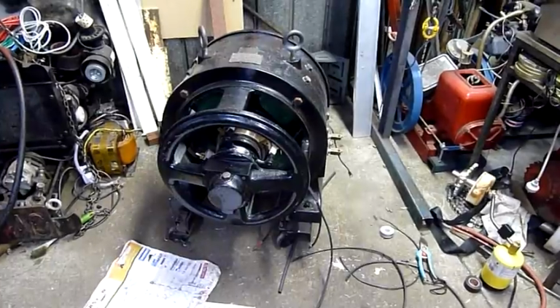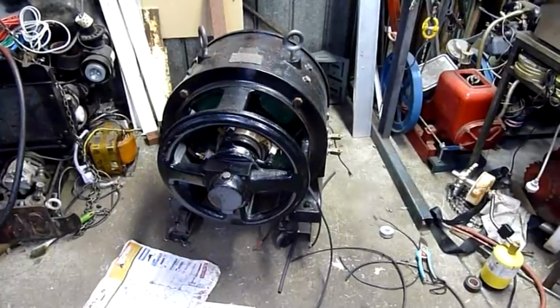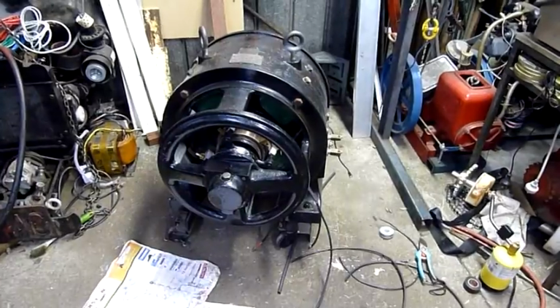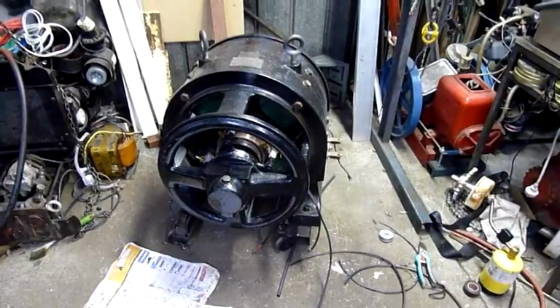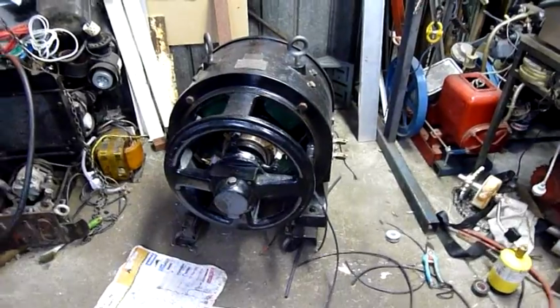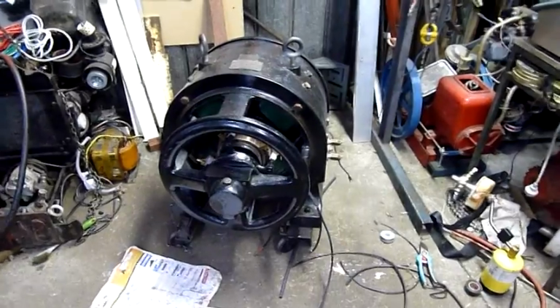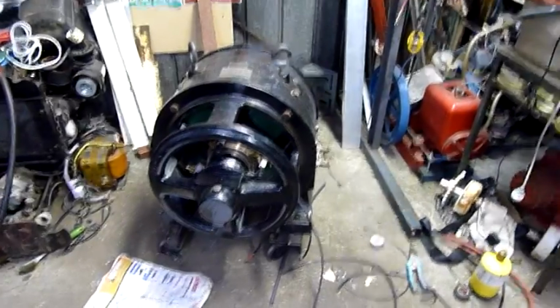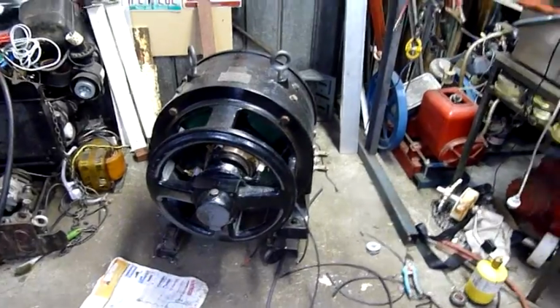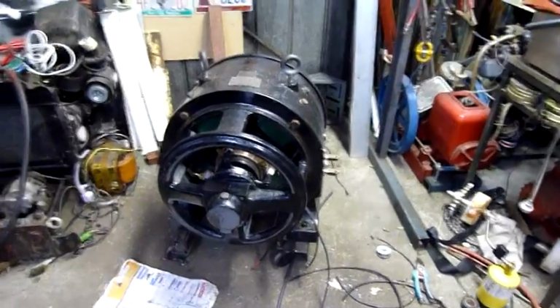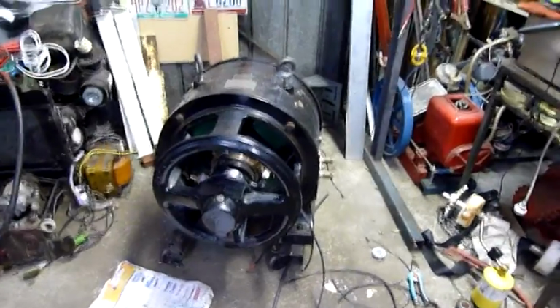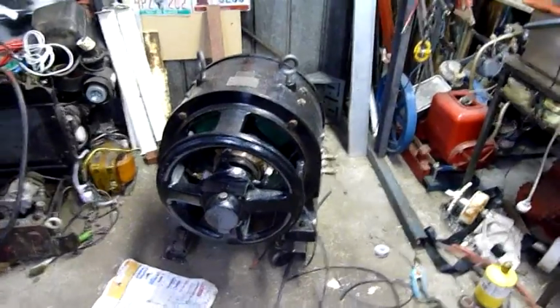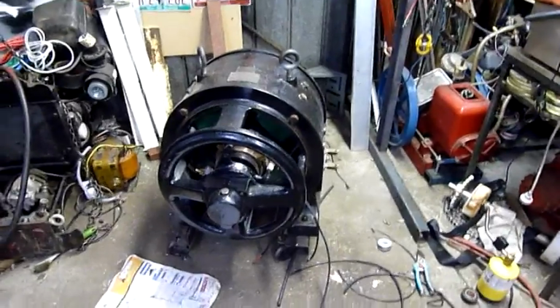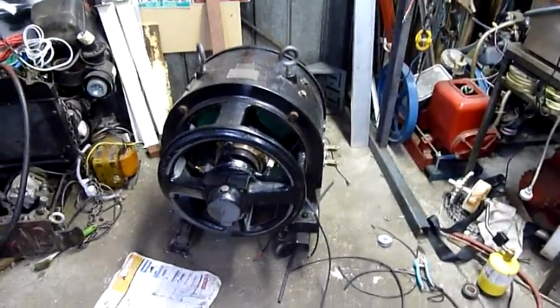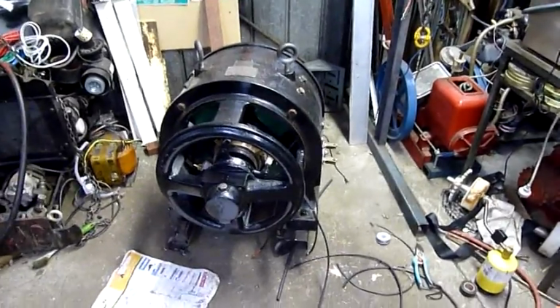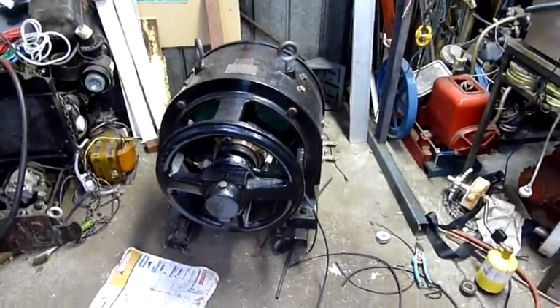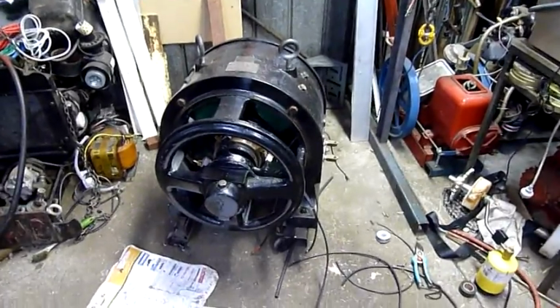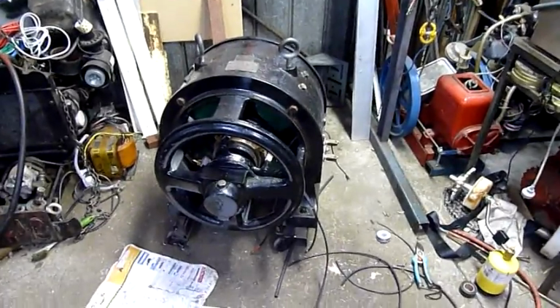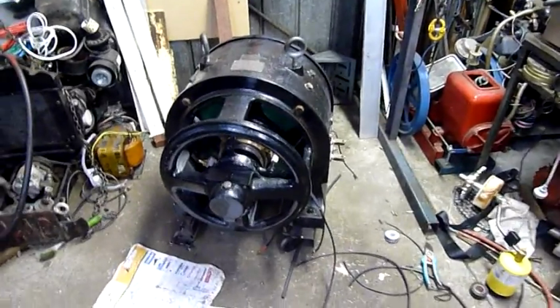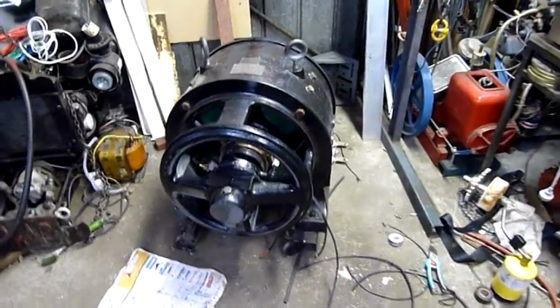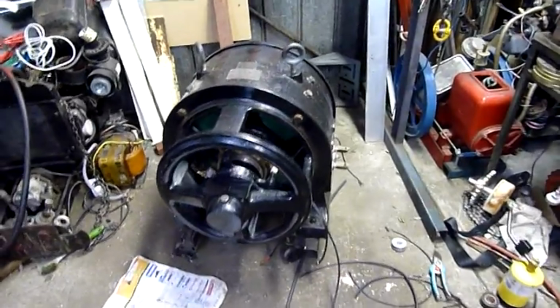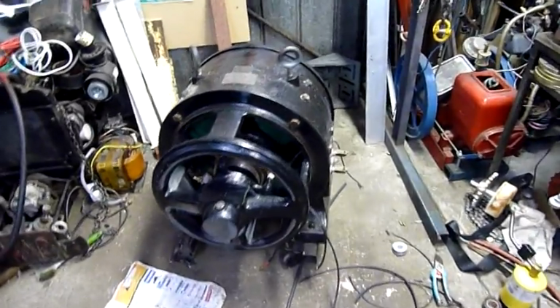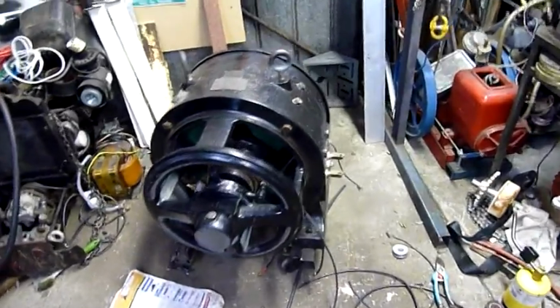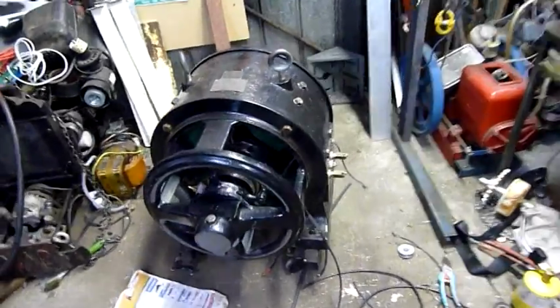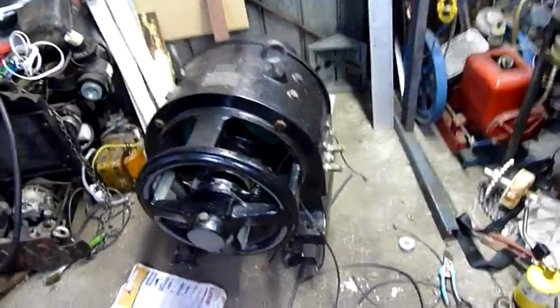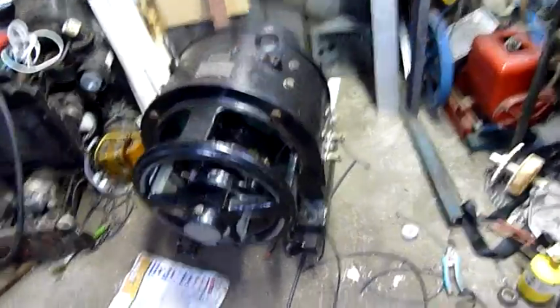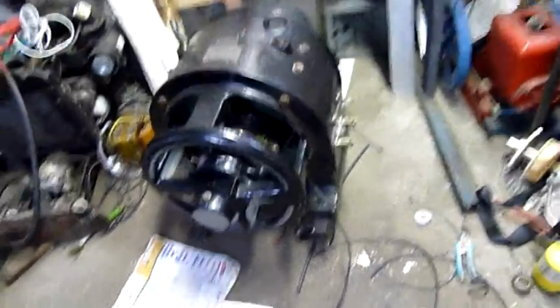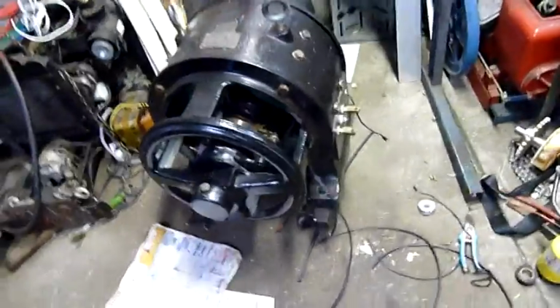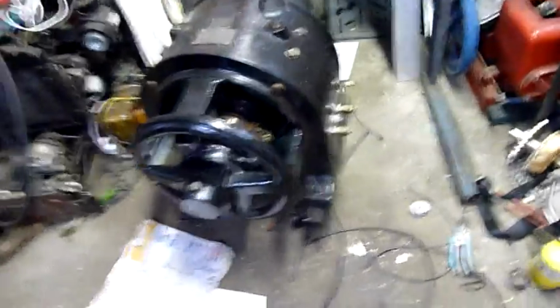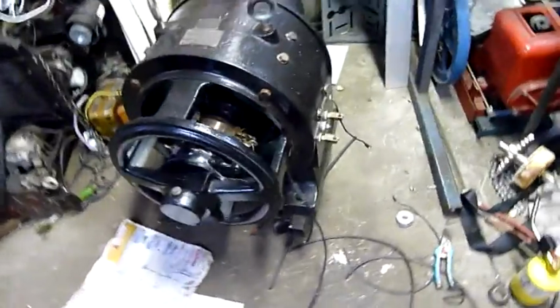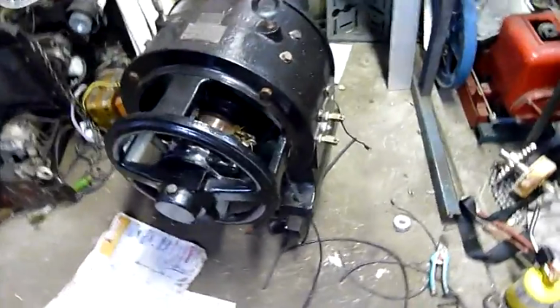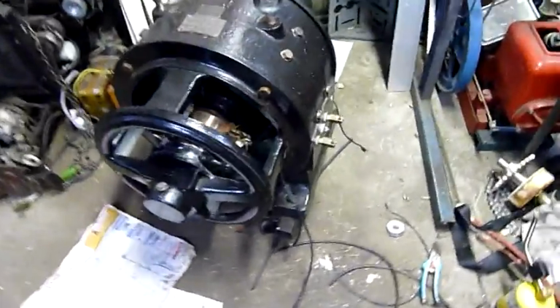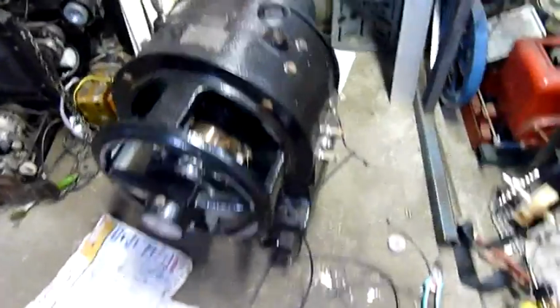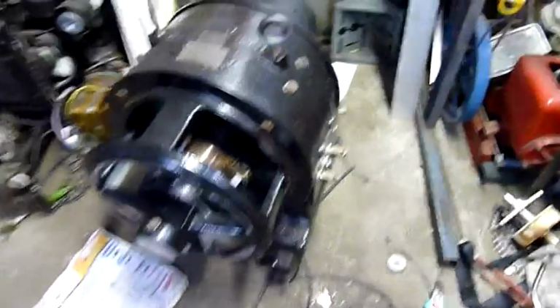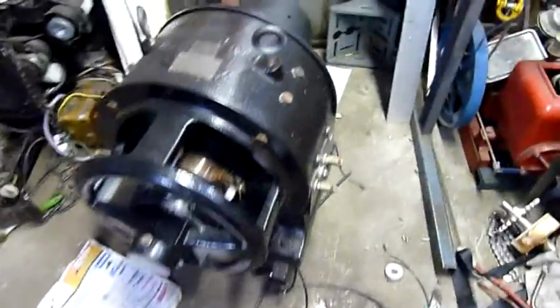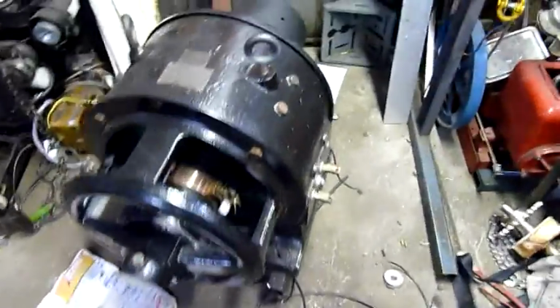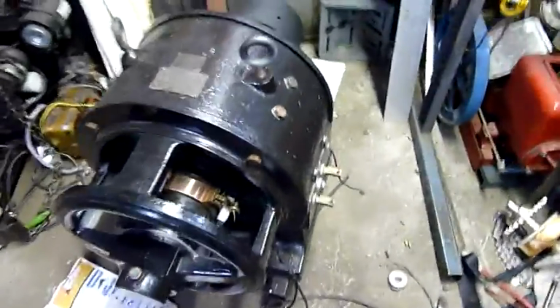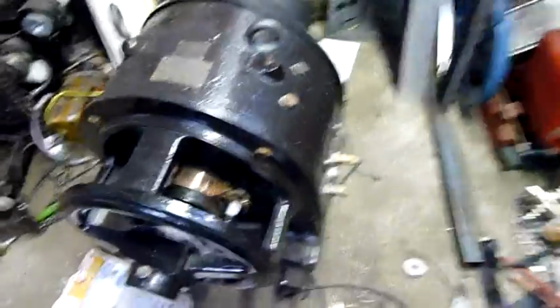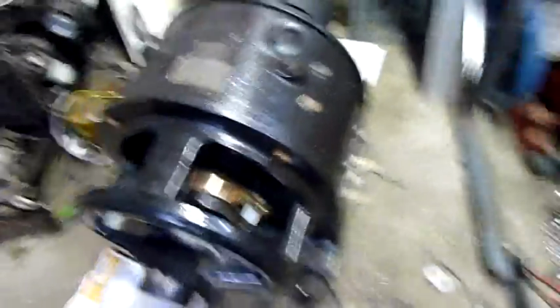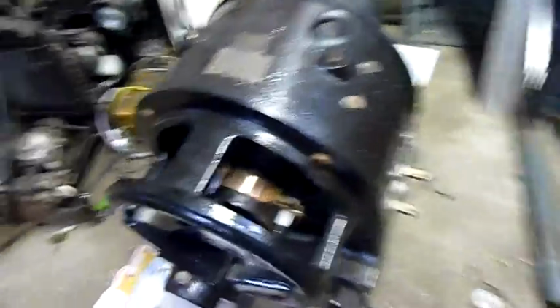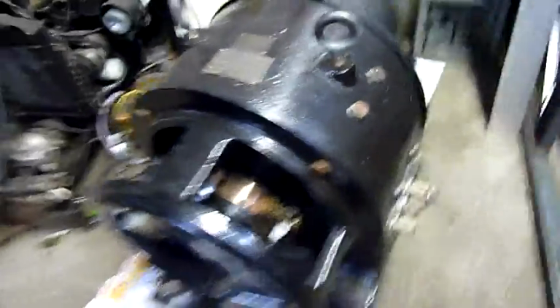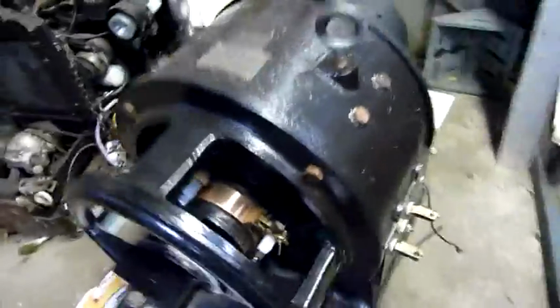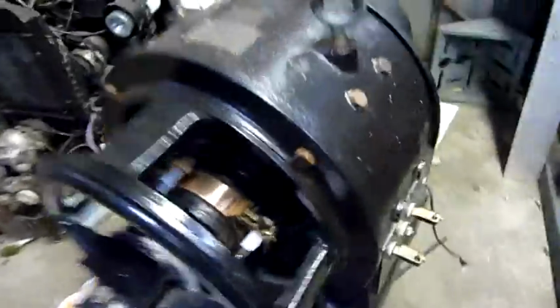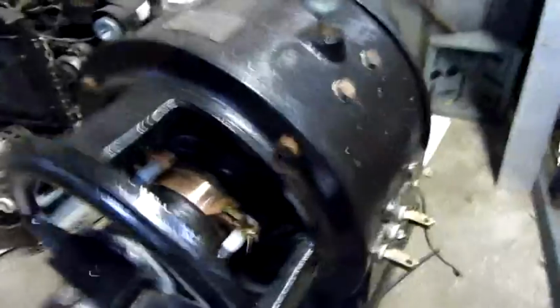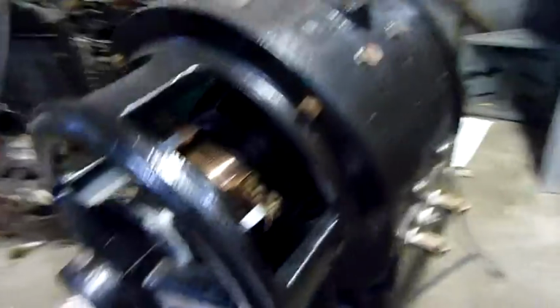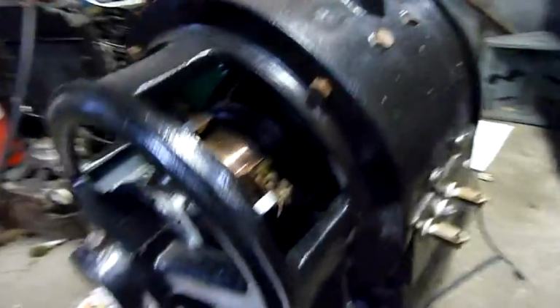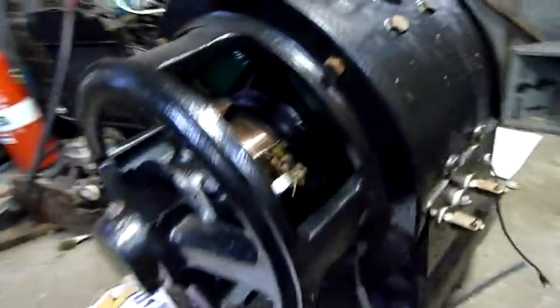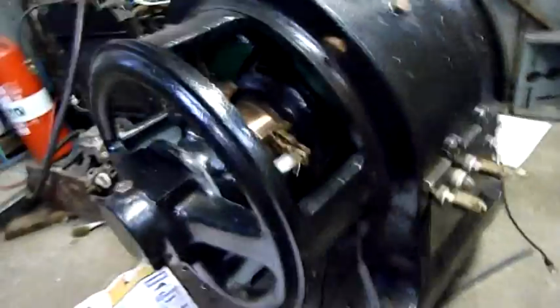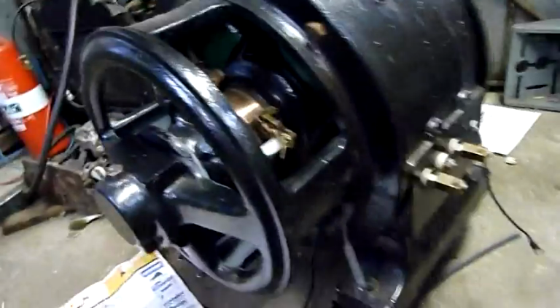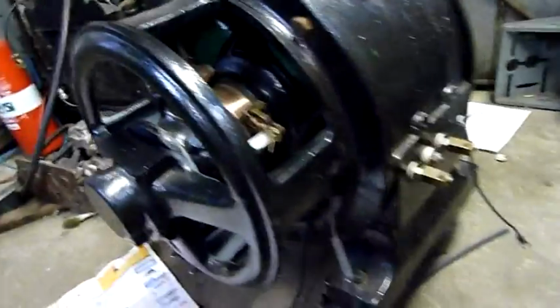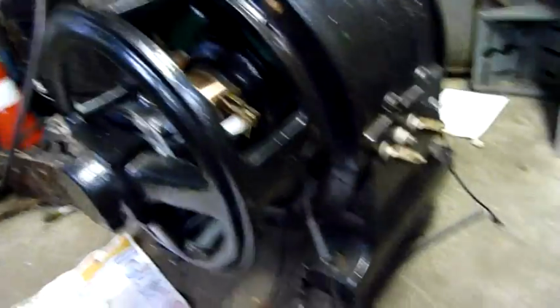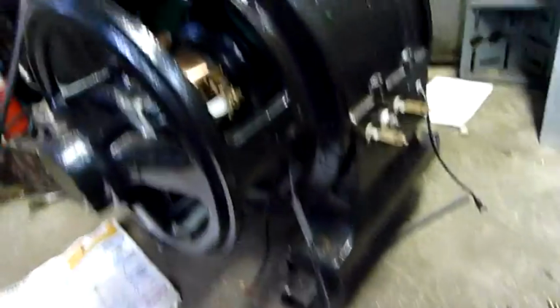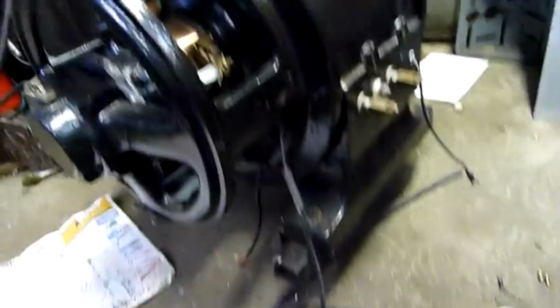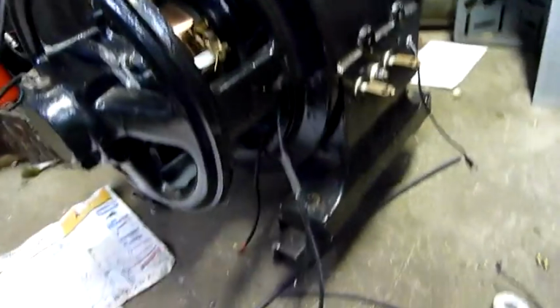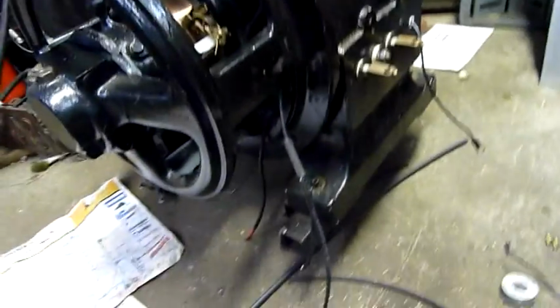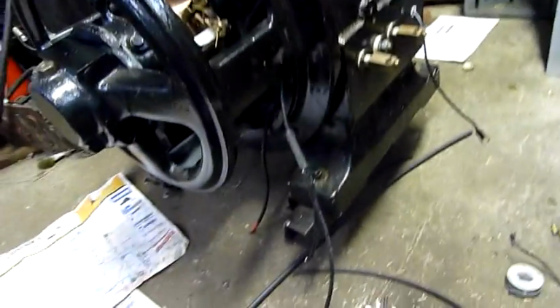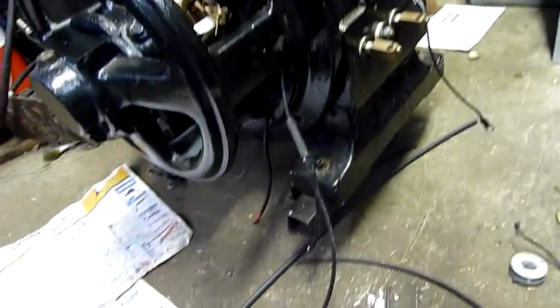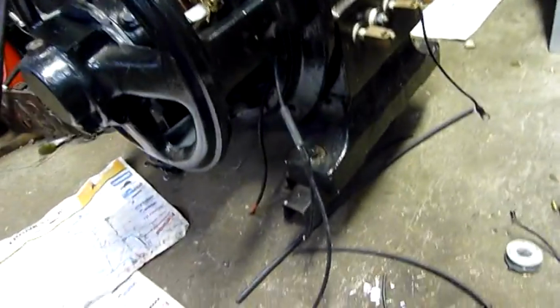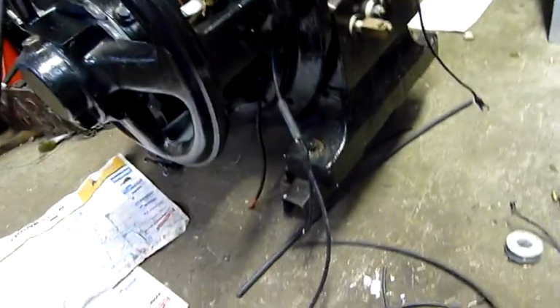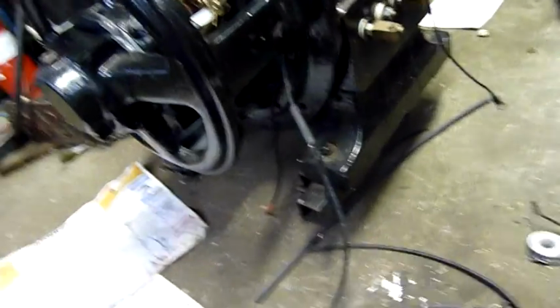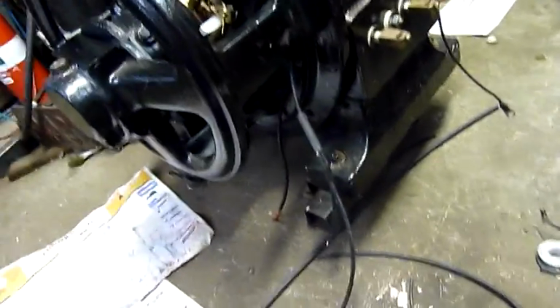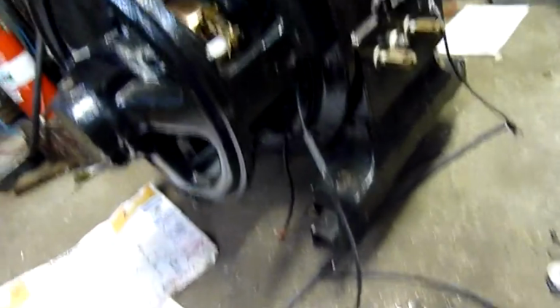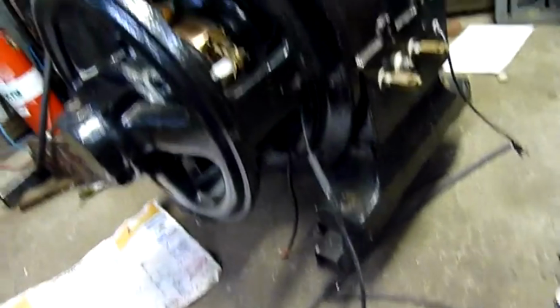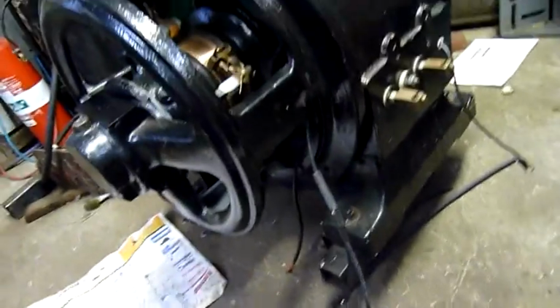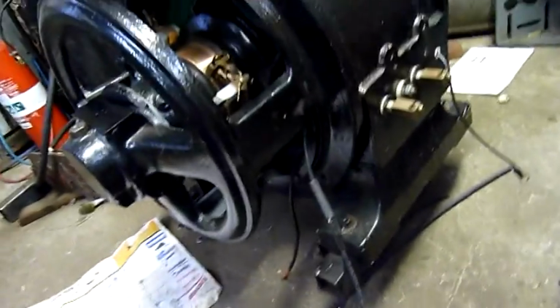G'day folks, I'm just doing a little bit of wiring on the Westinghouse. I thought you'd like to see how I'm connecting it all up again.